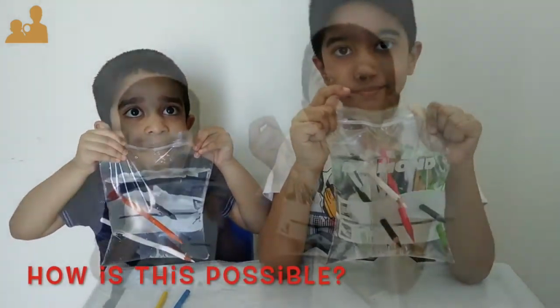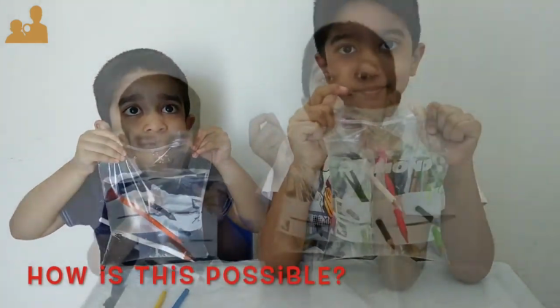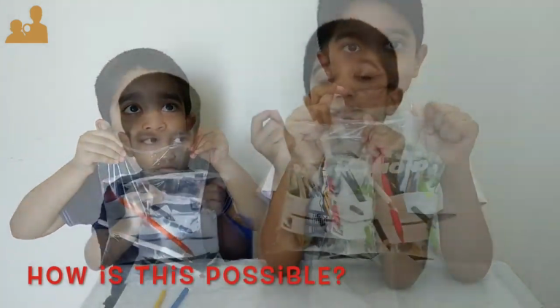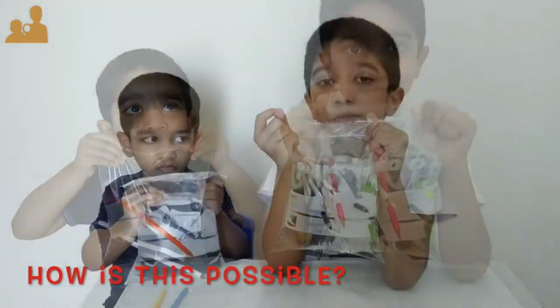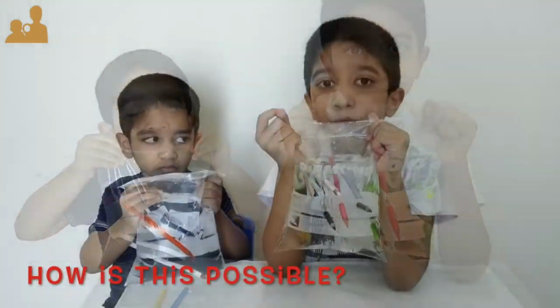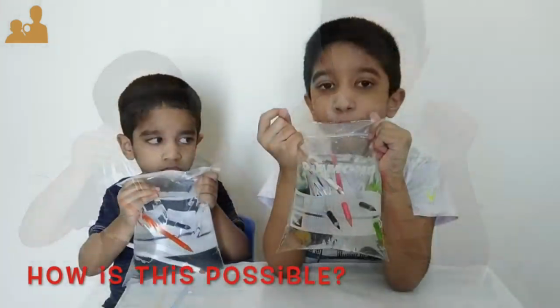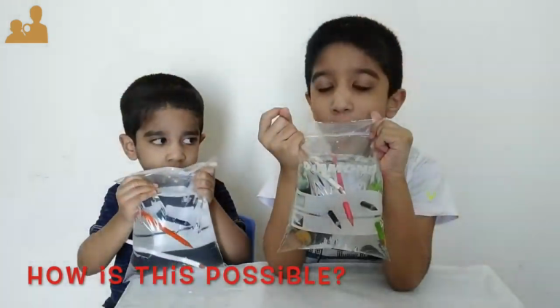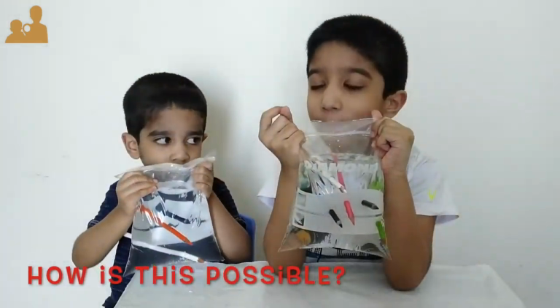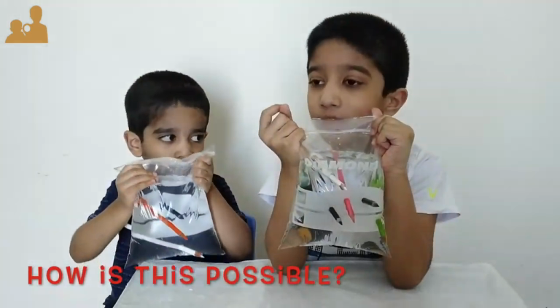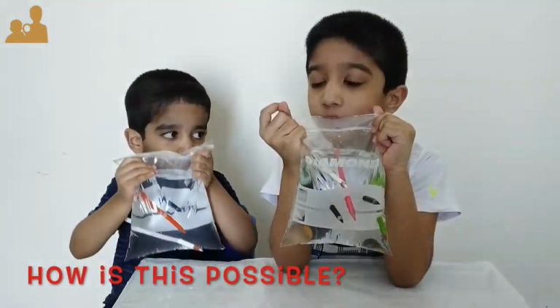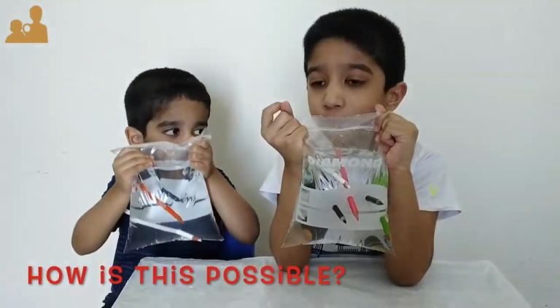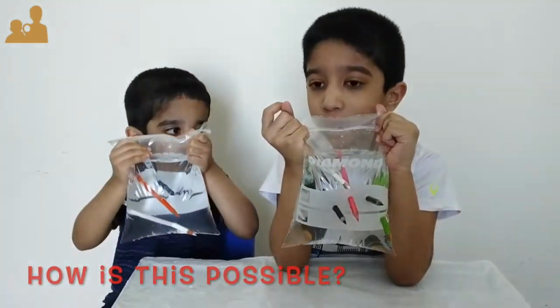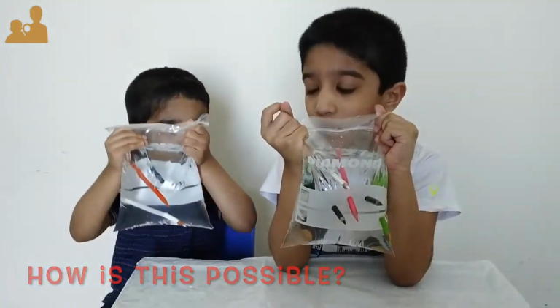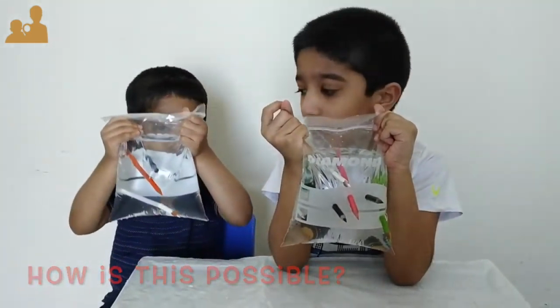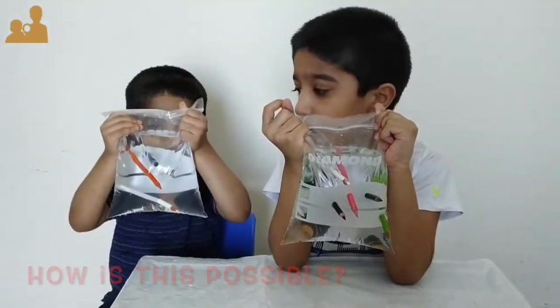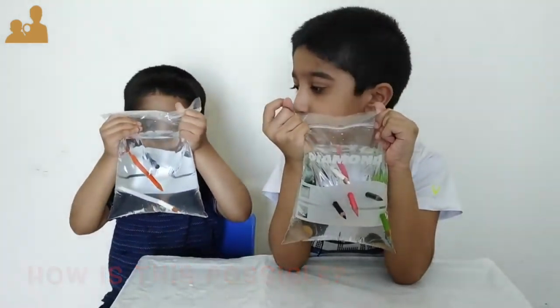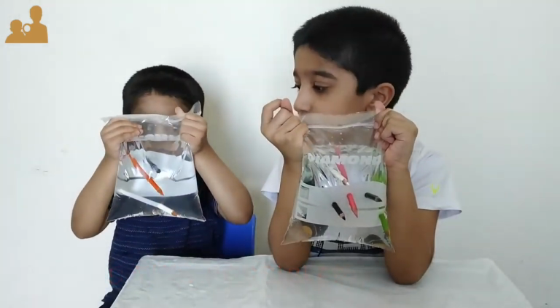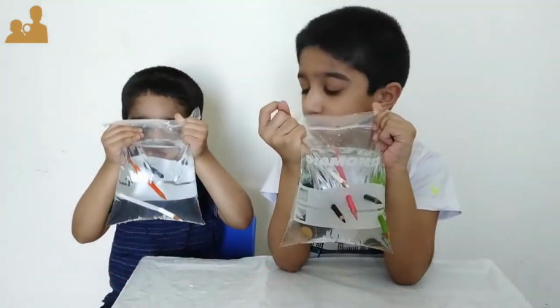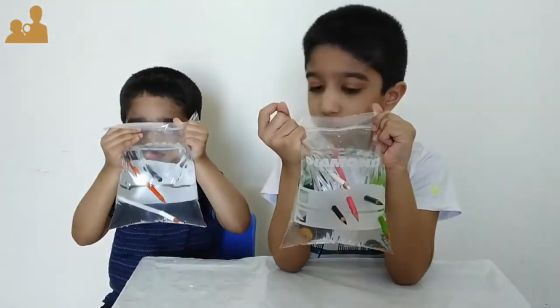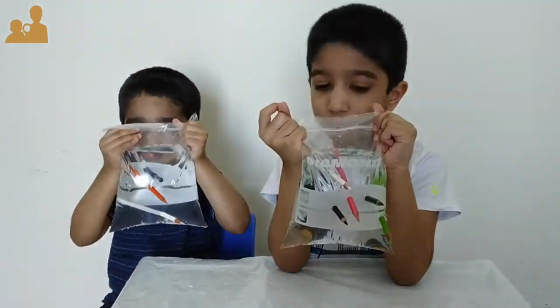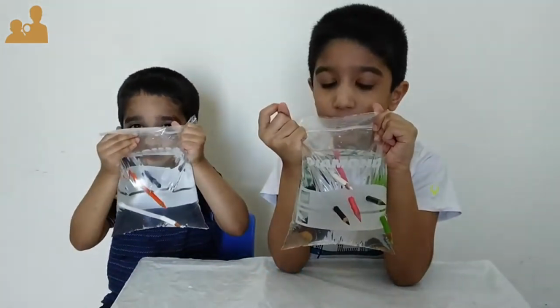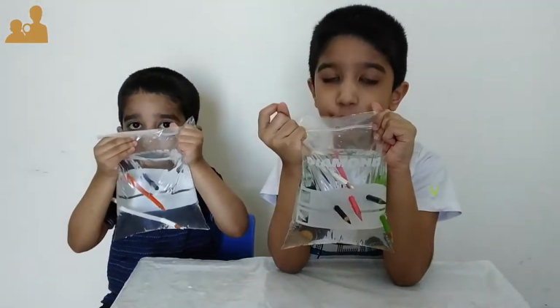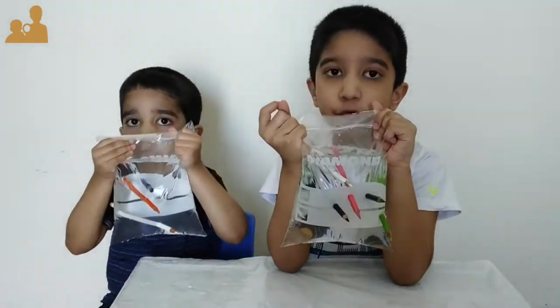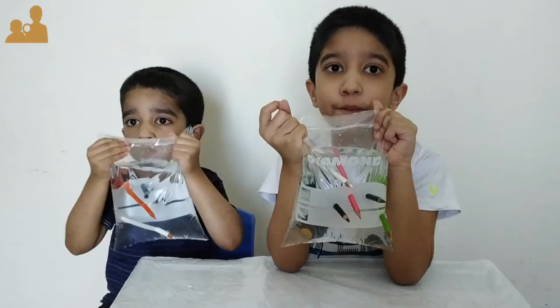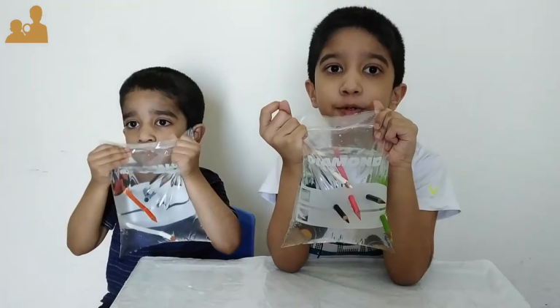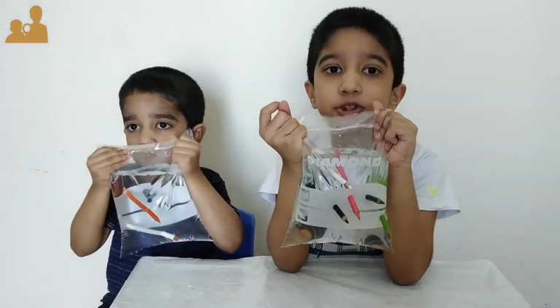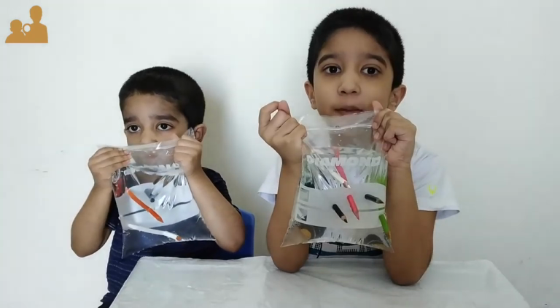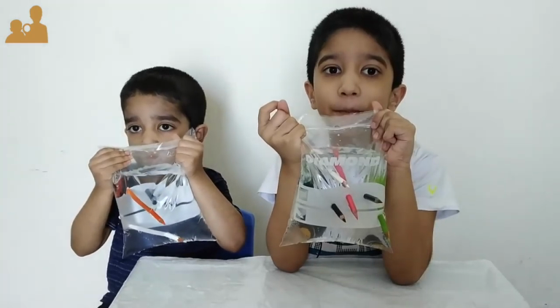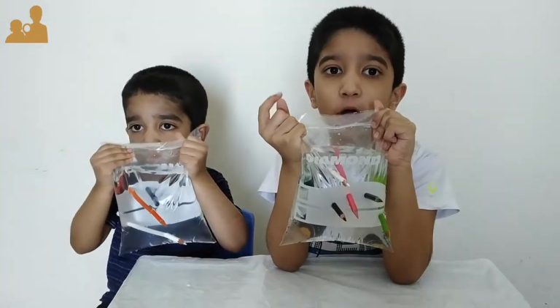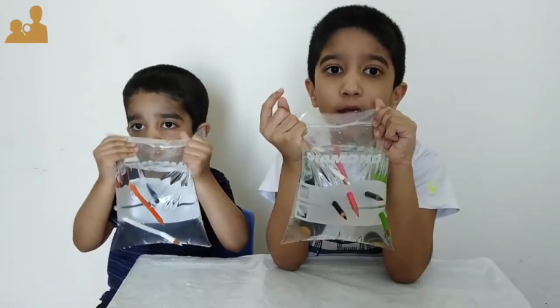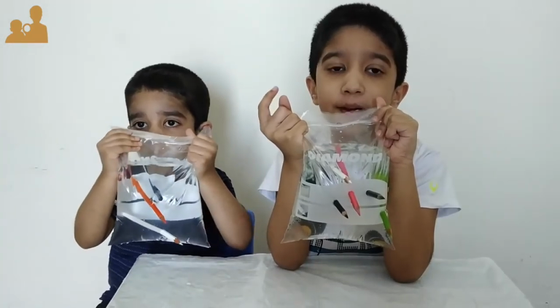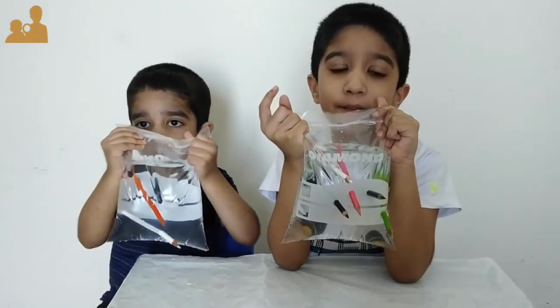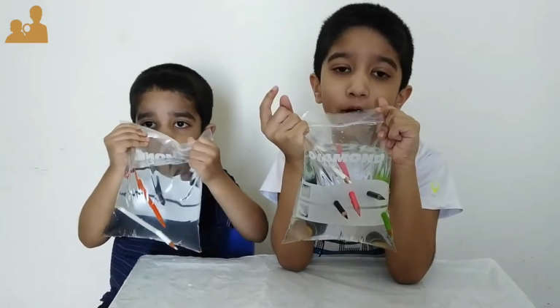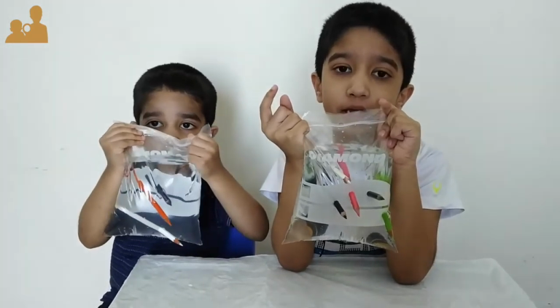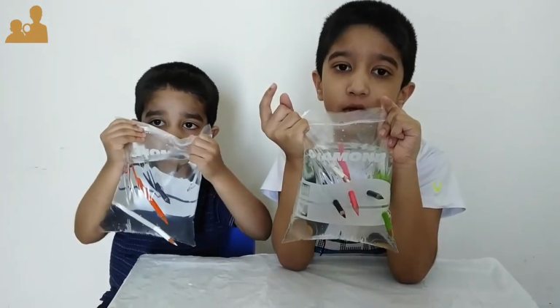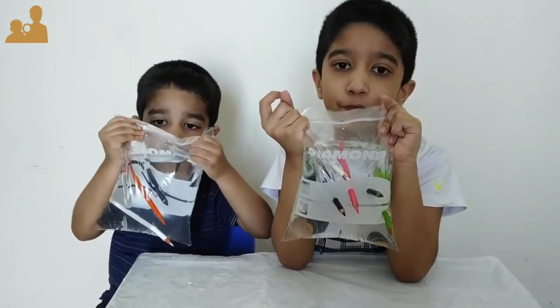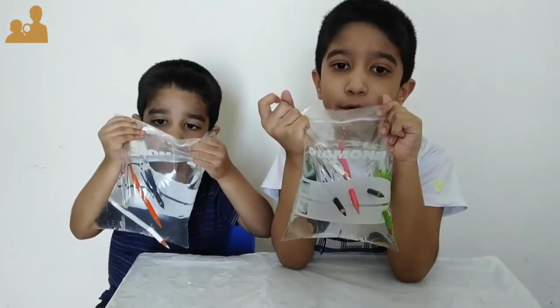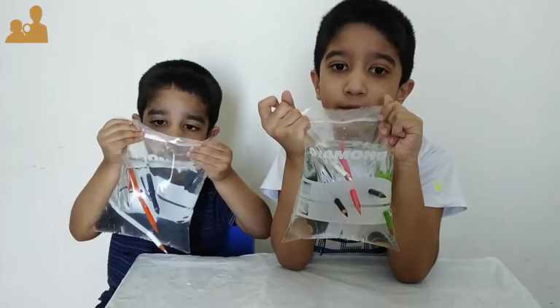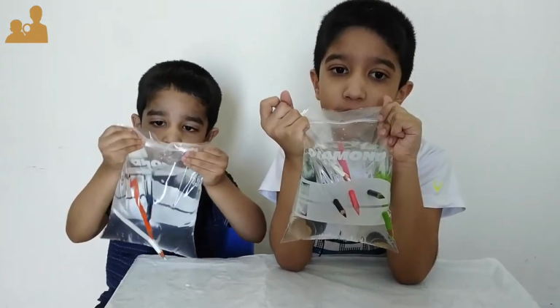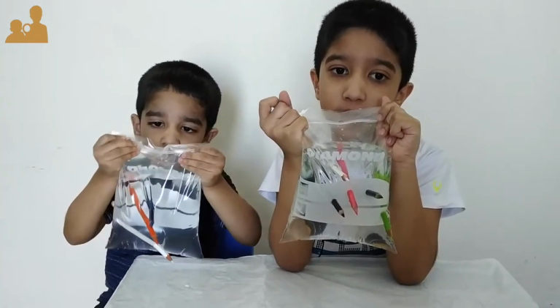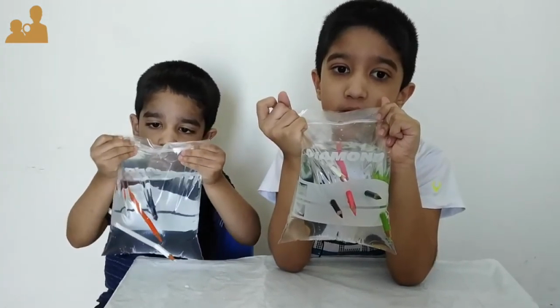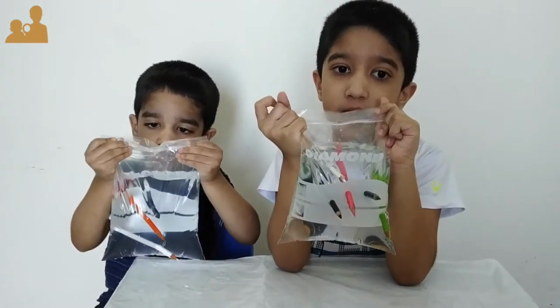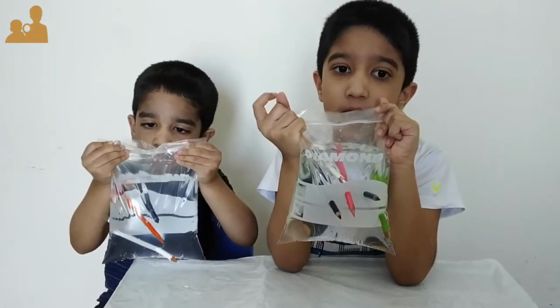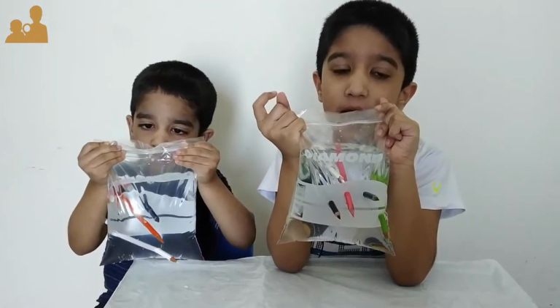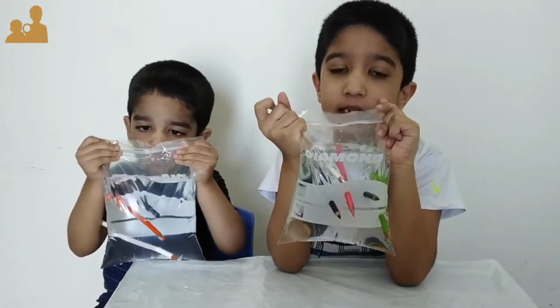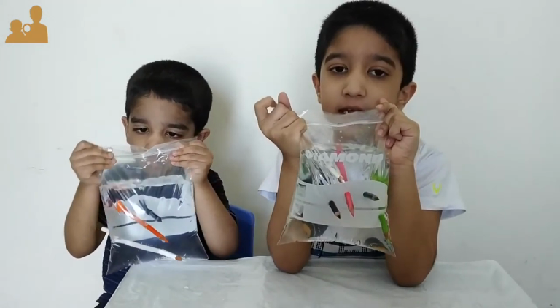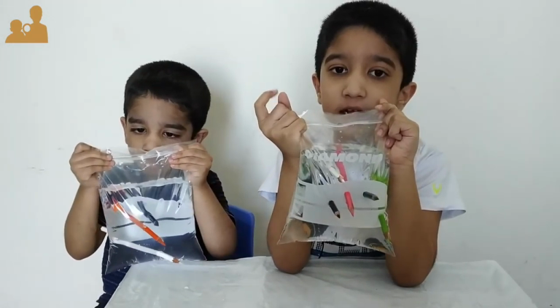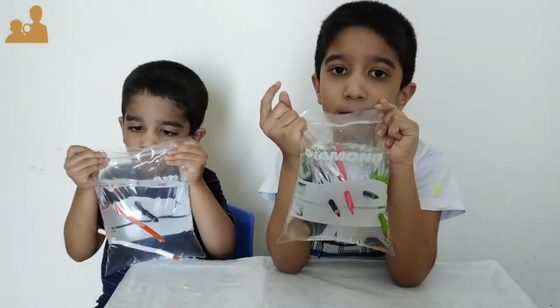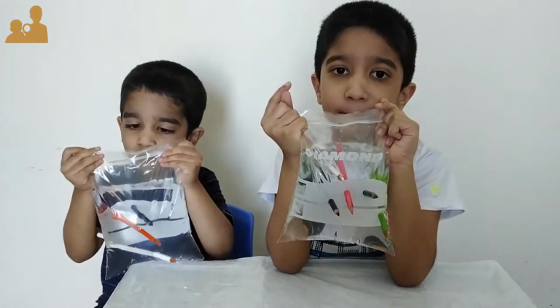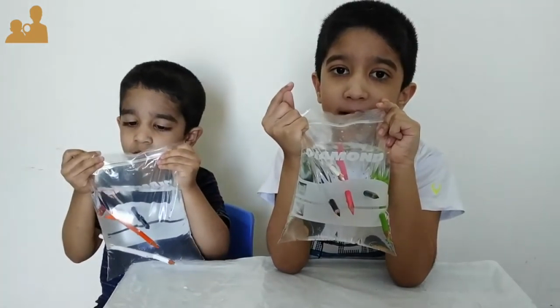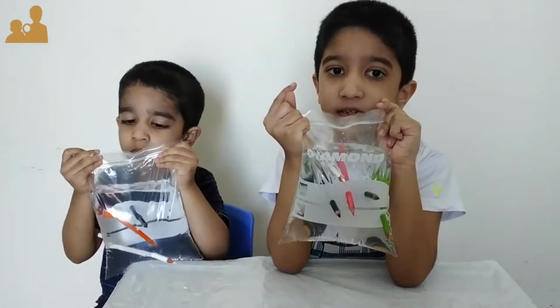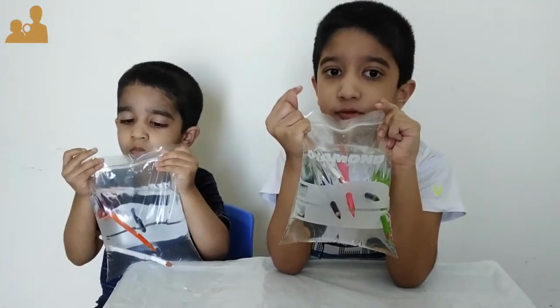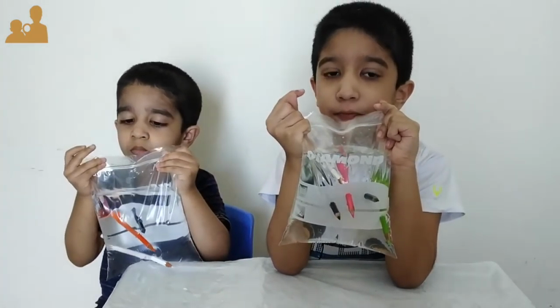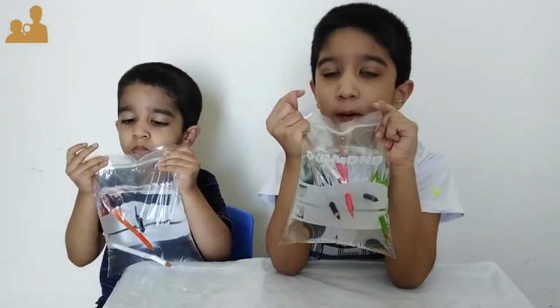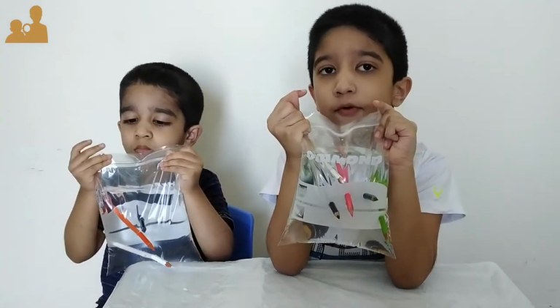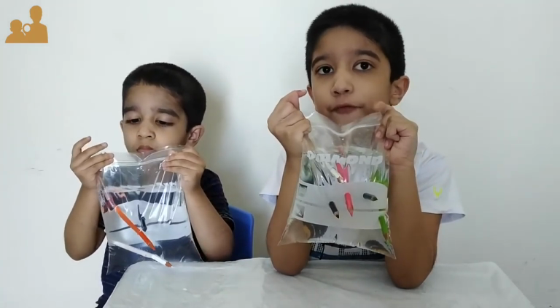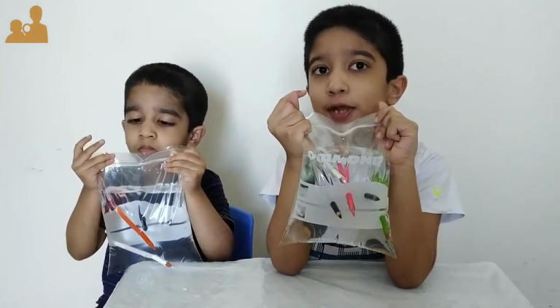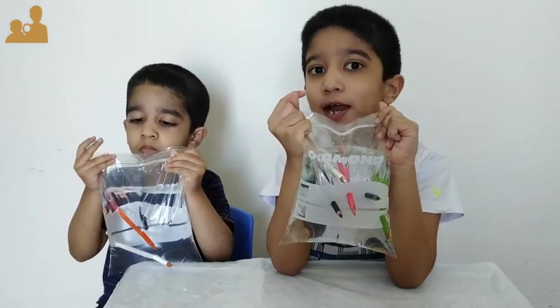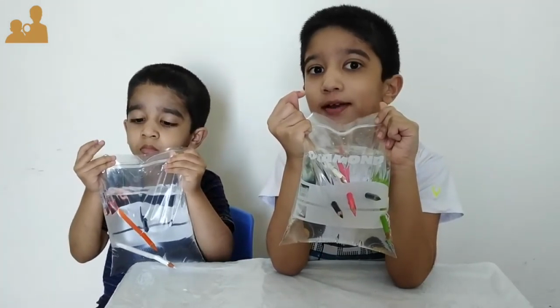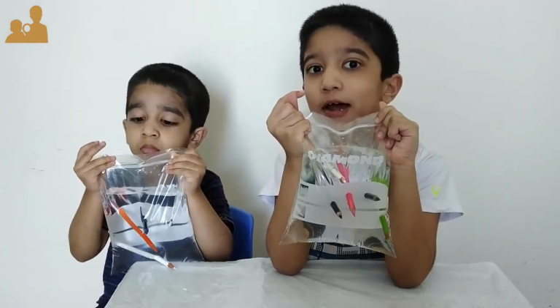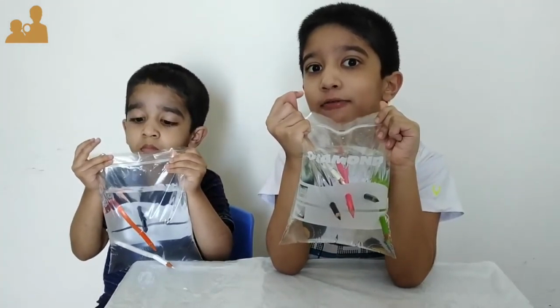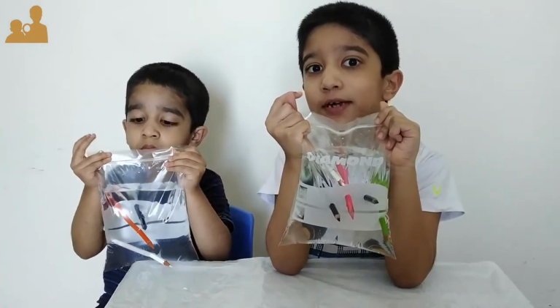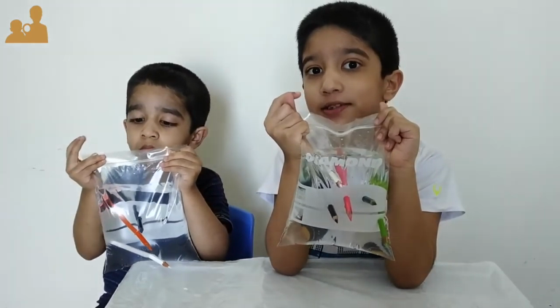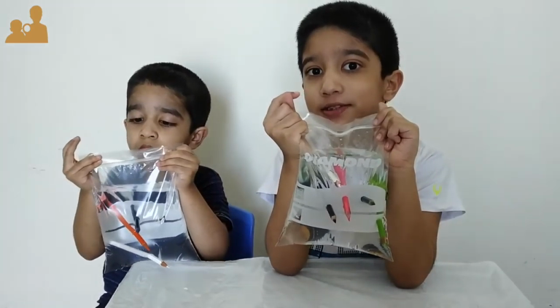This happens because the pencils push the polymer molecules away and they come back to form a seal around it.